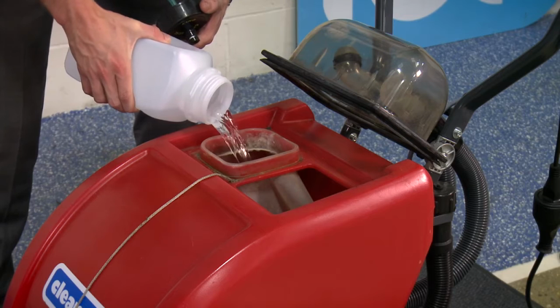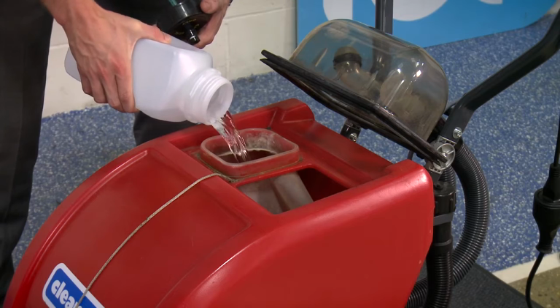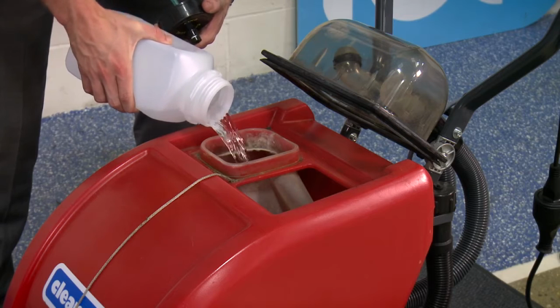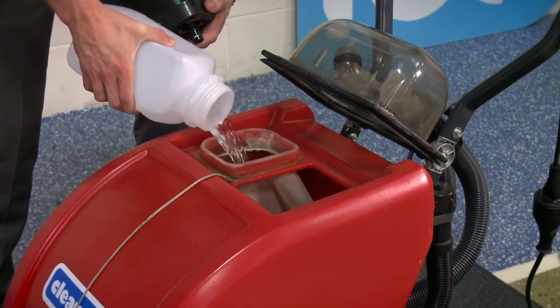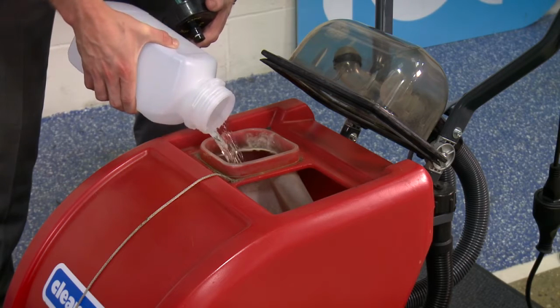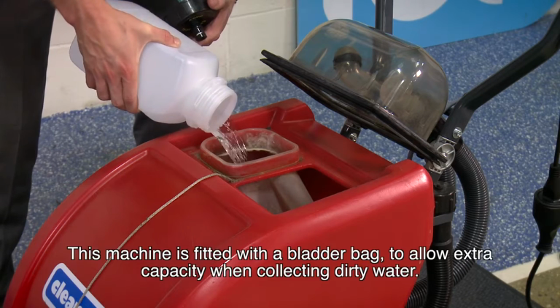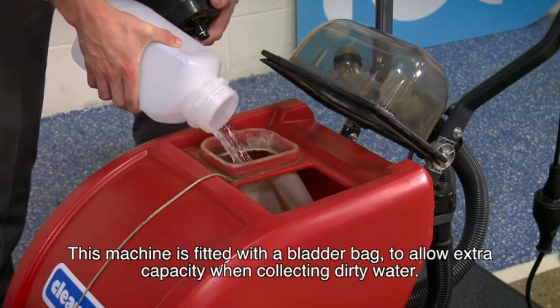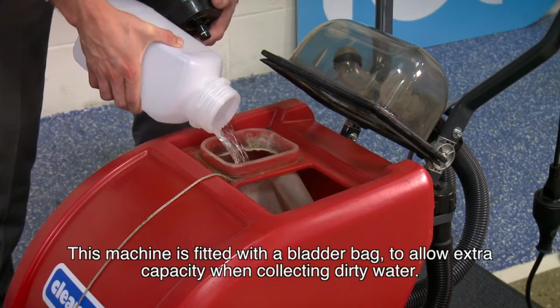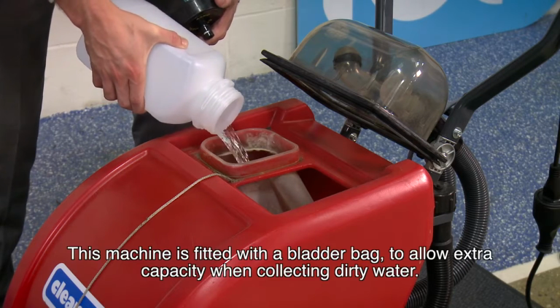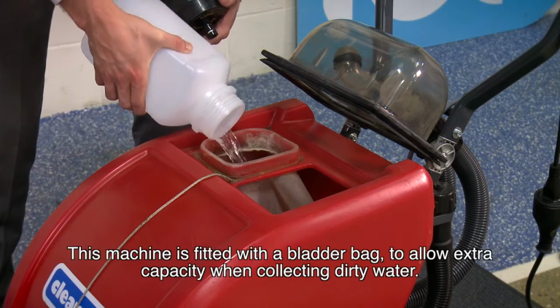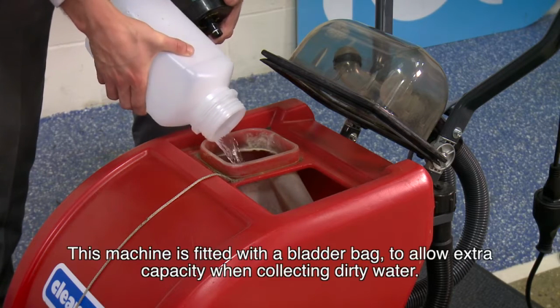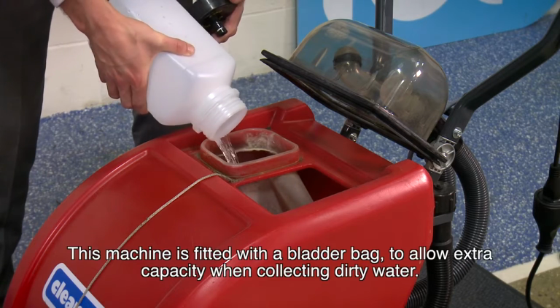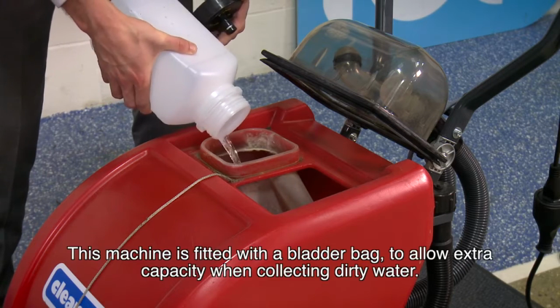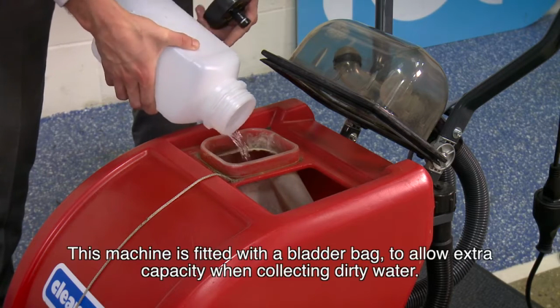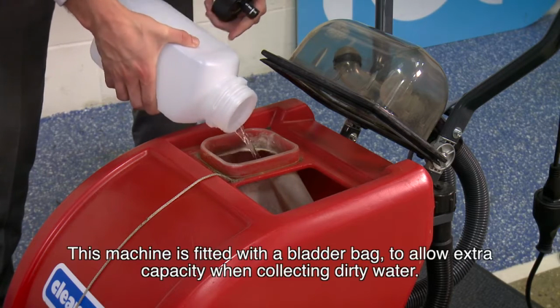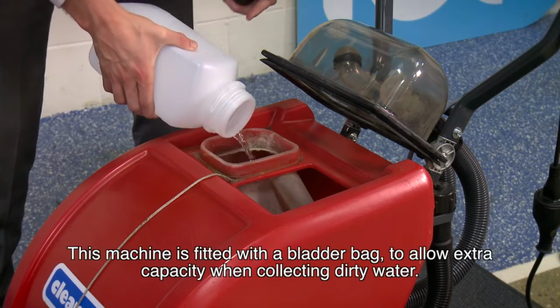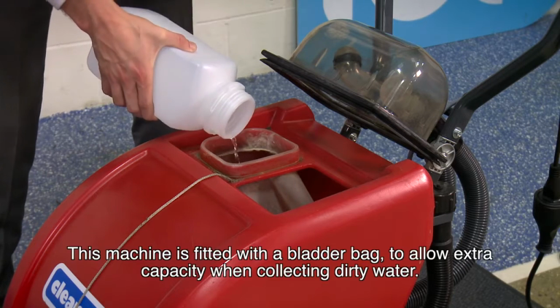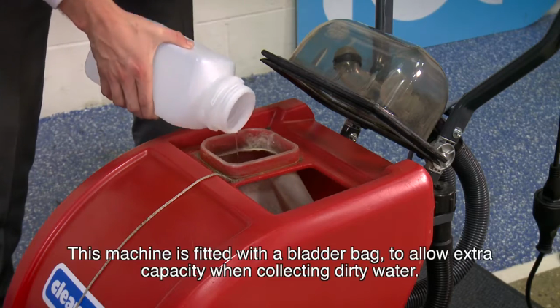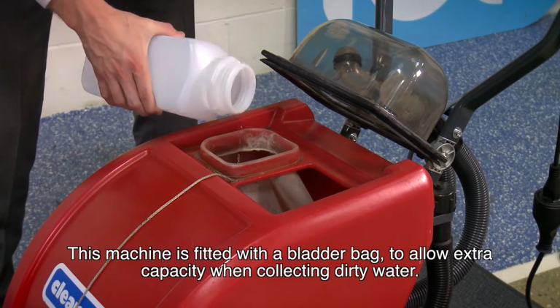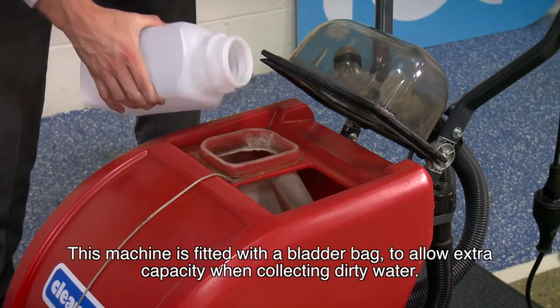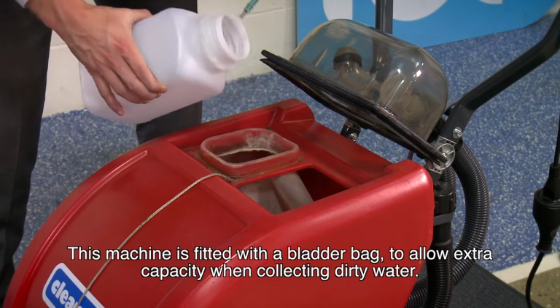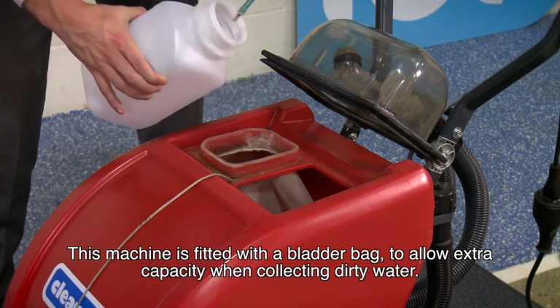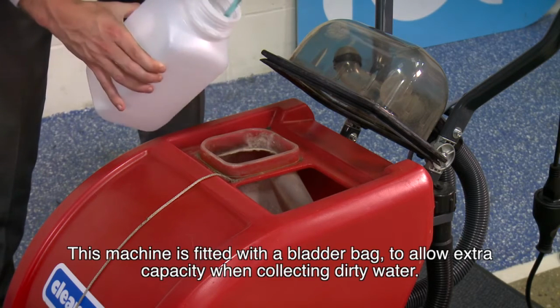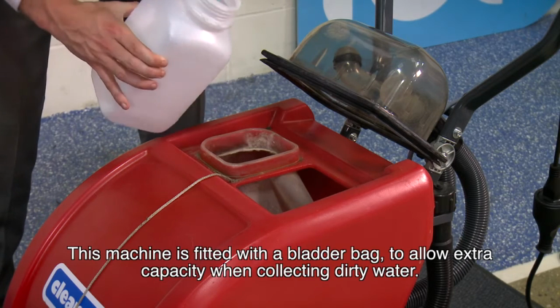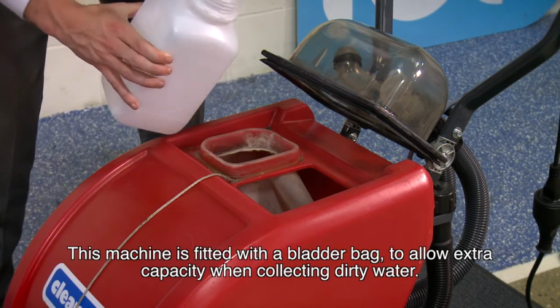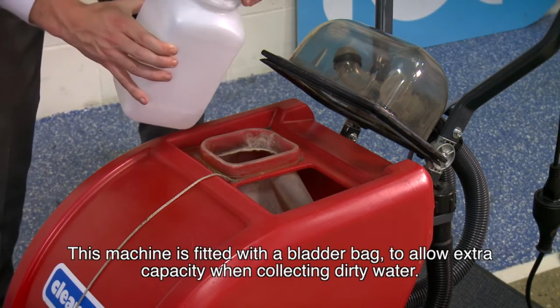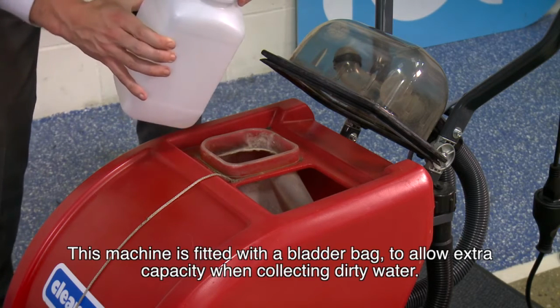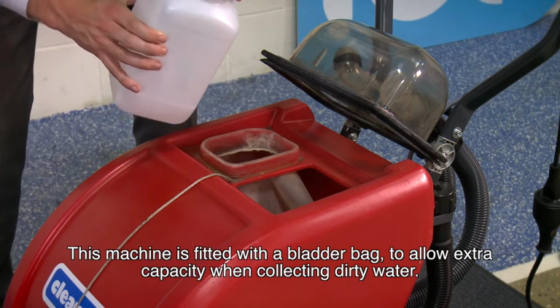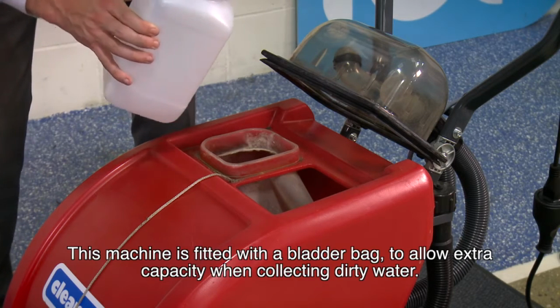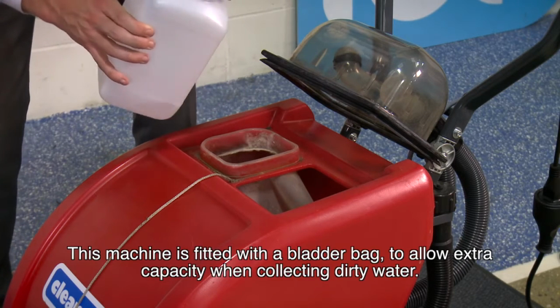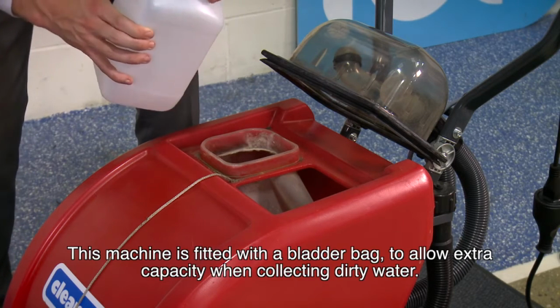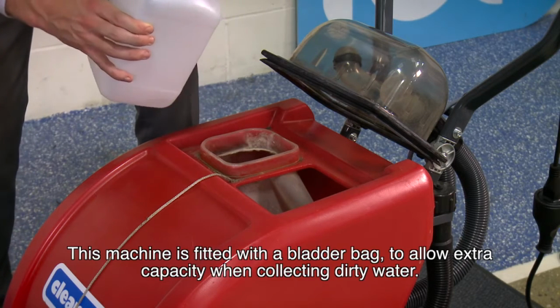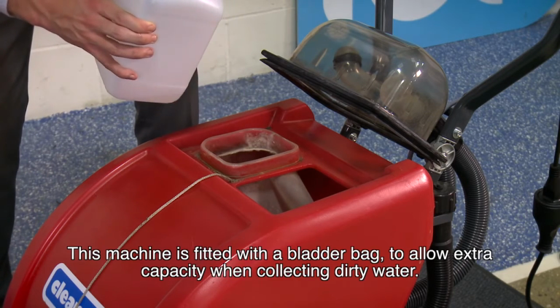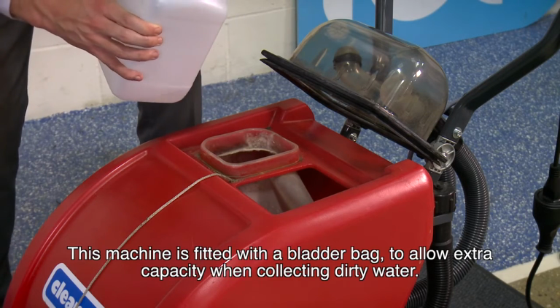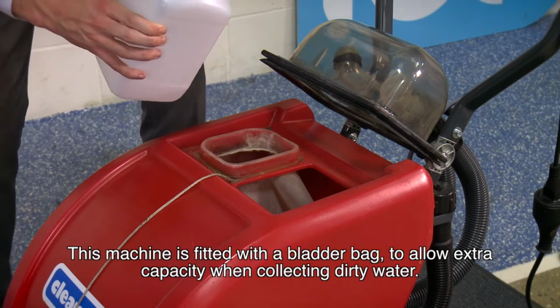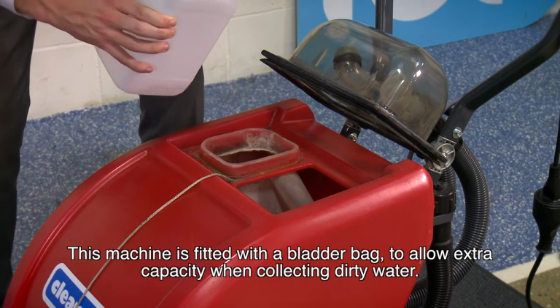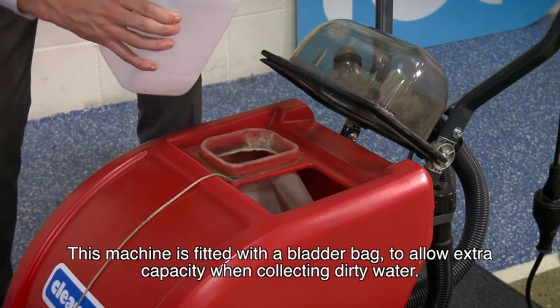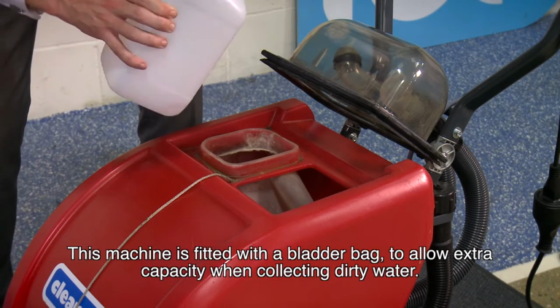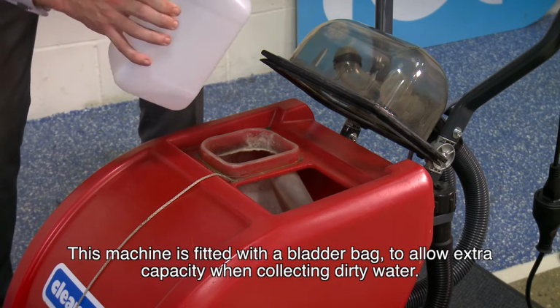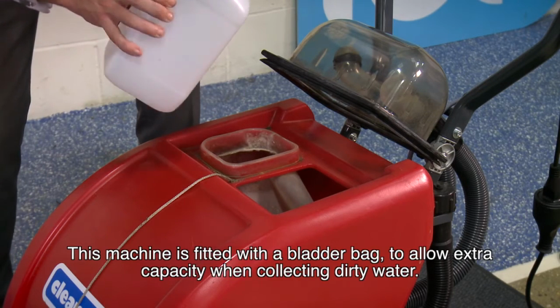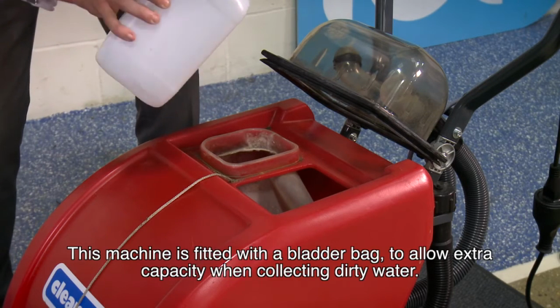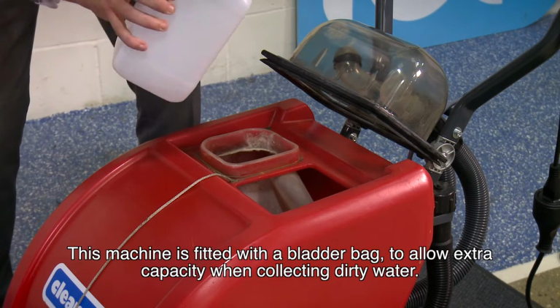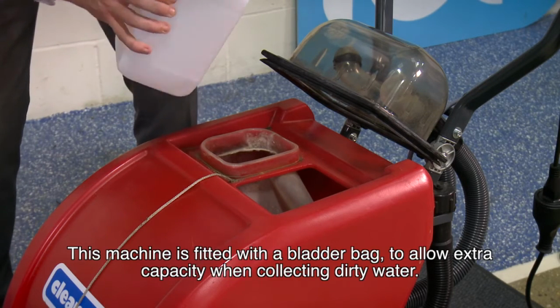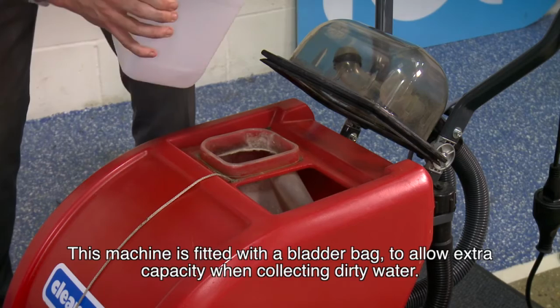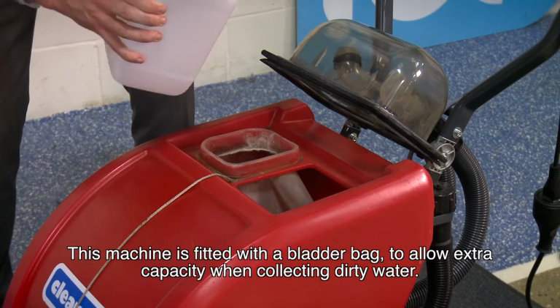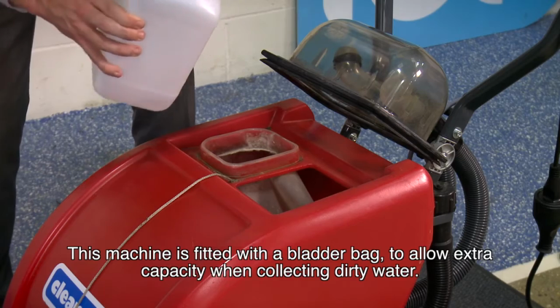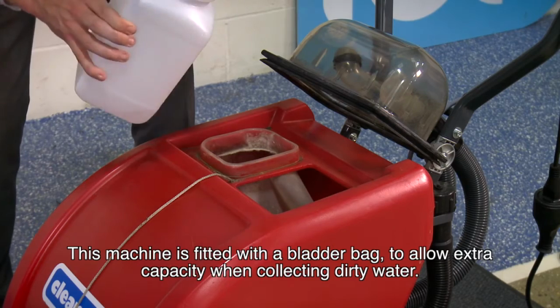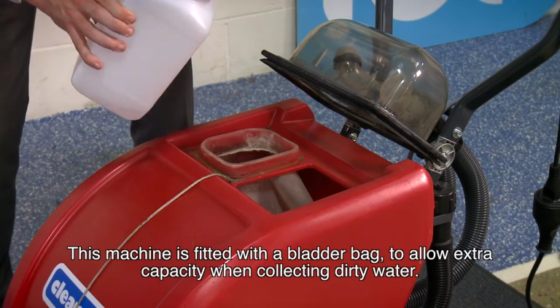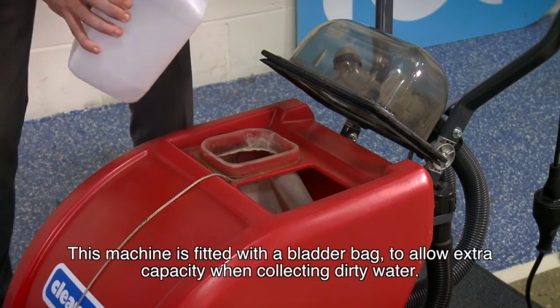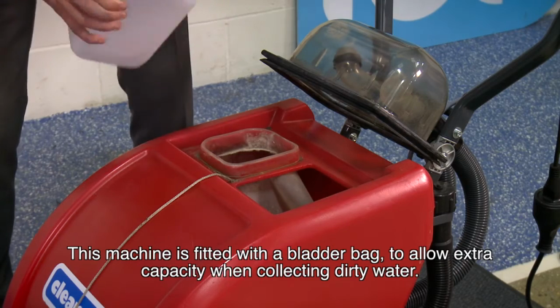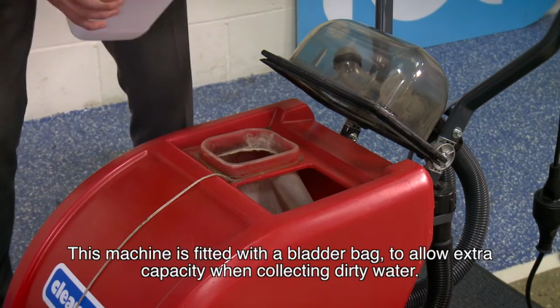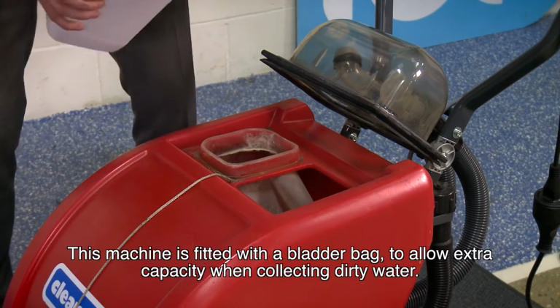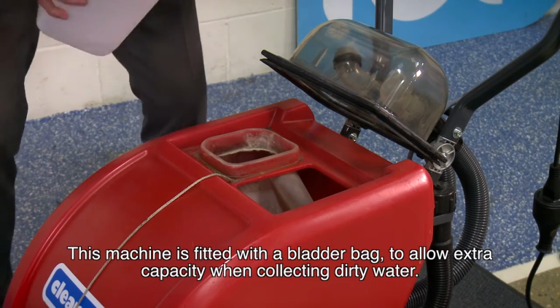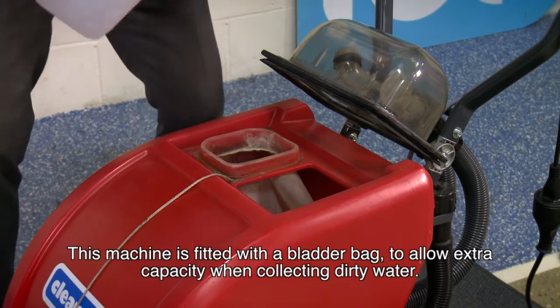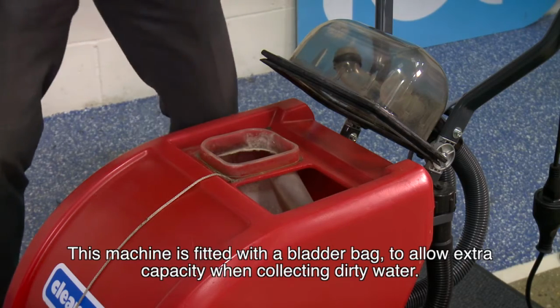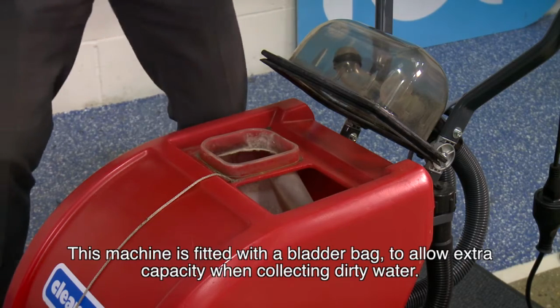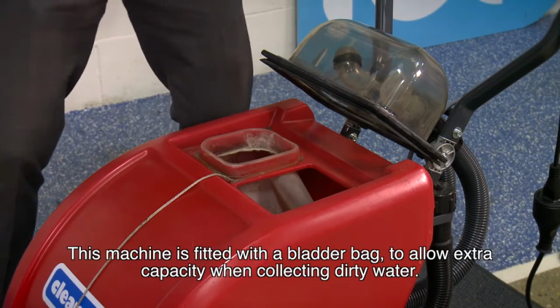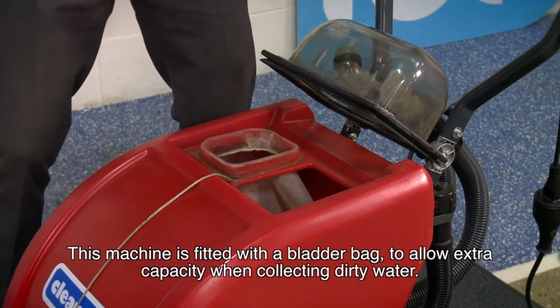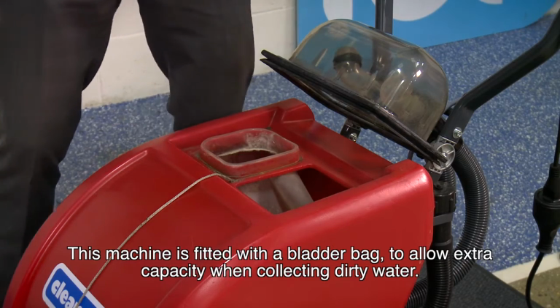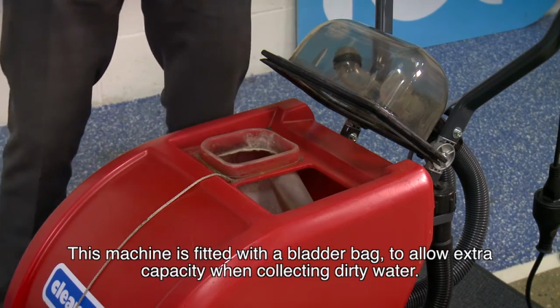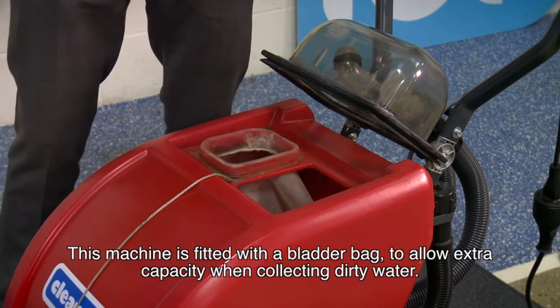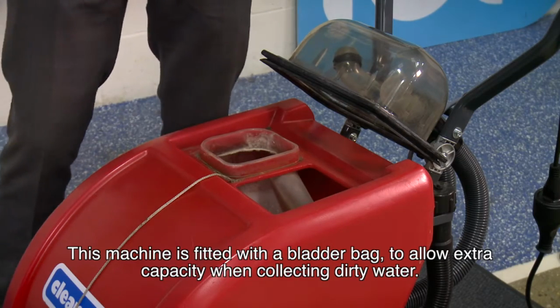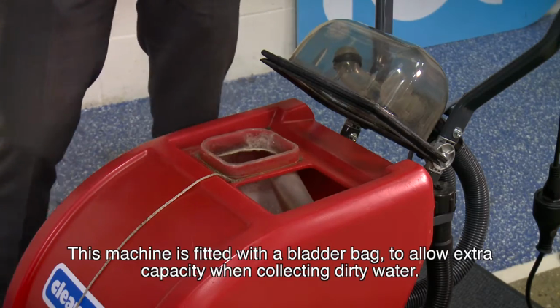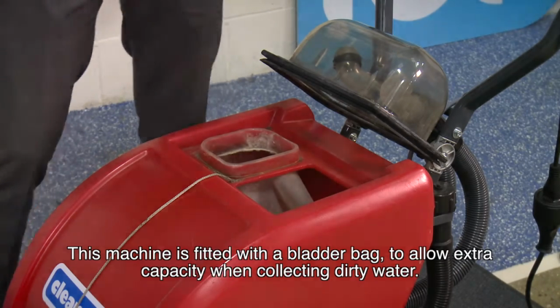This machine is fitted with a bladder bag to allow extra capacity when collecting dirty water.